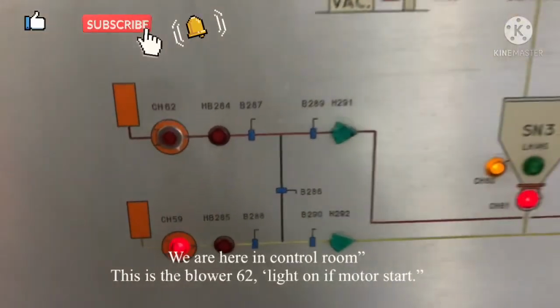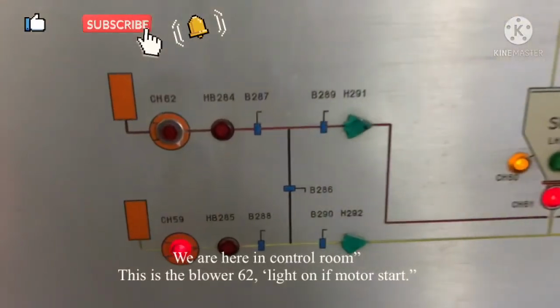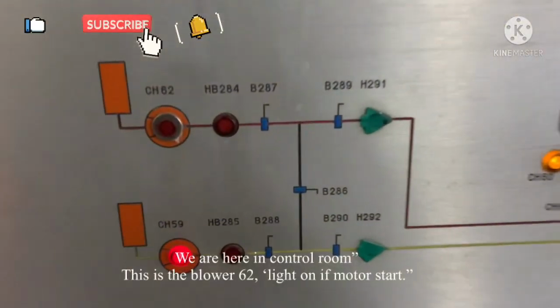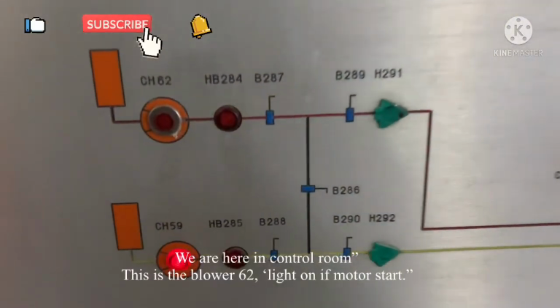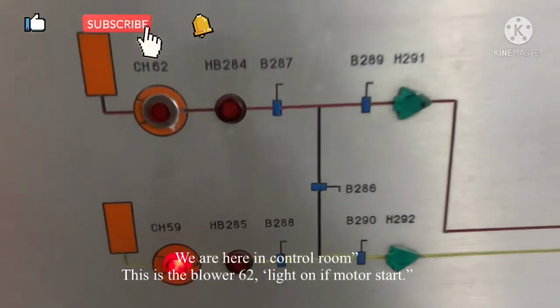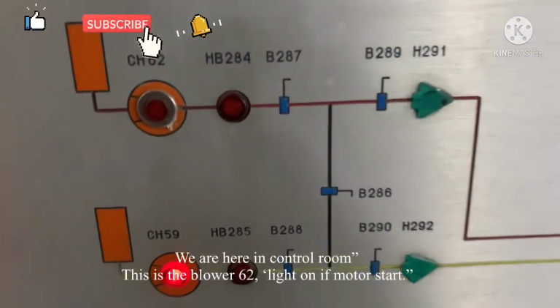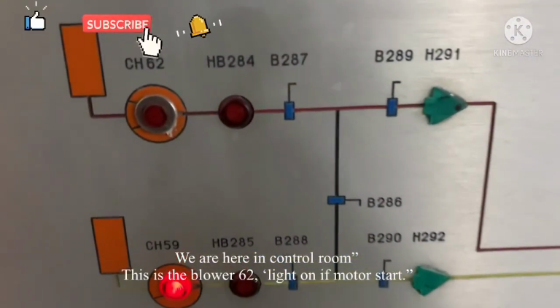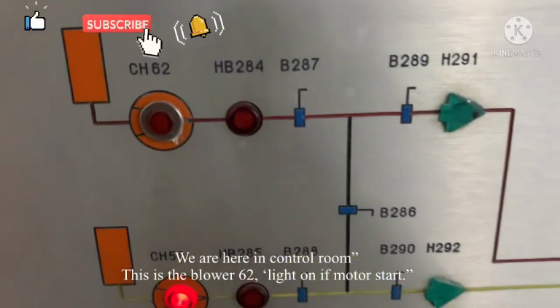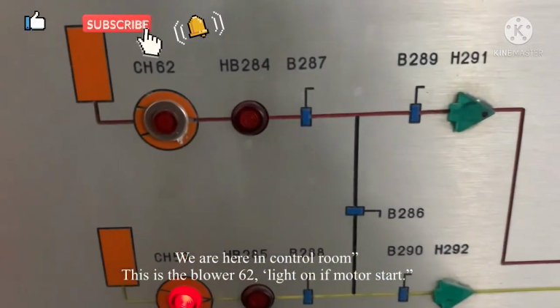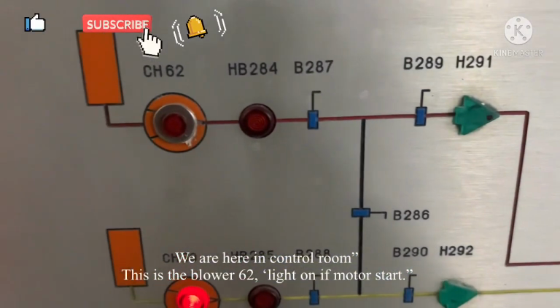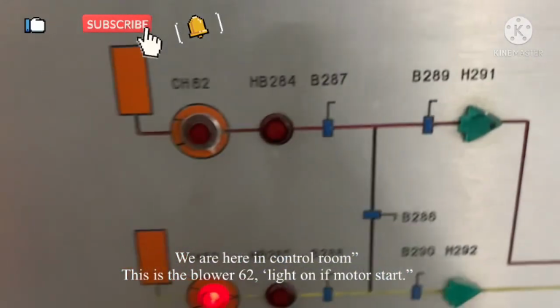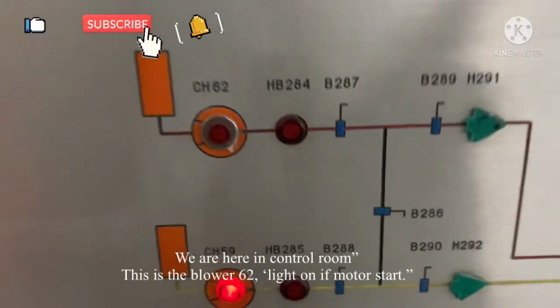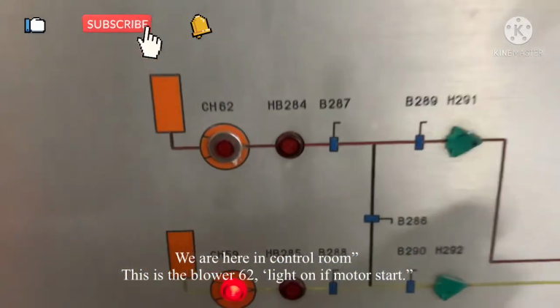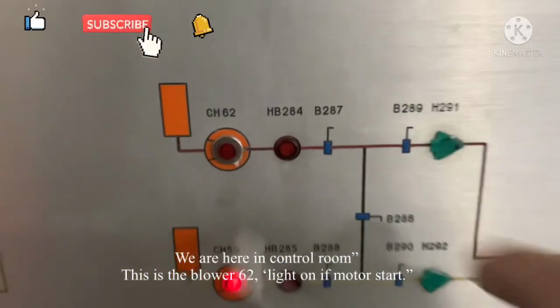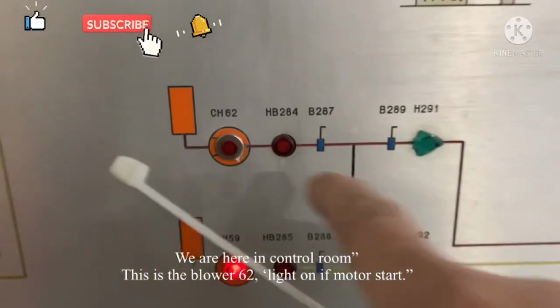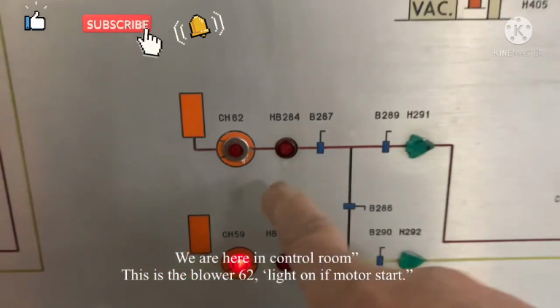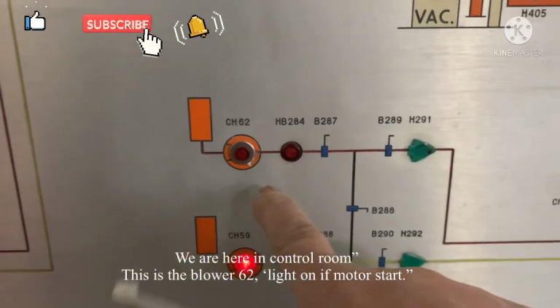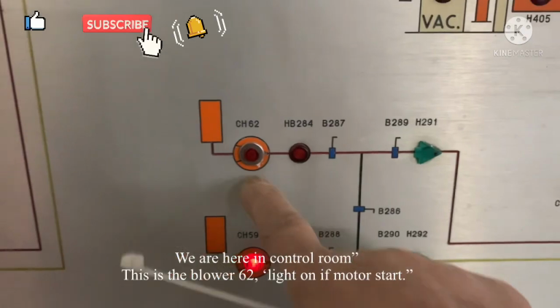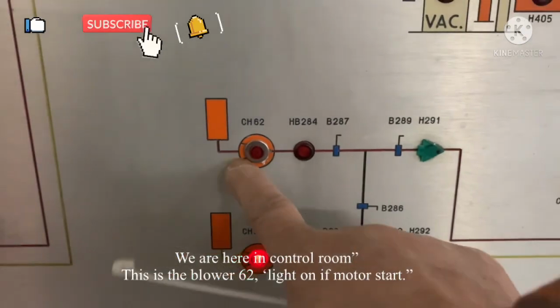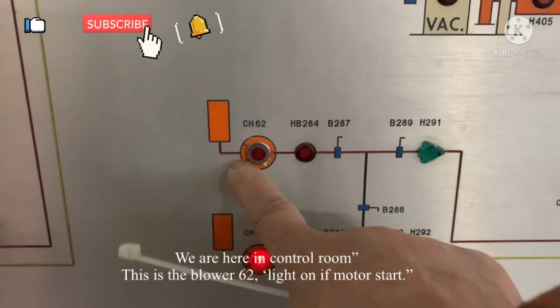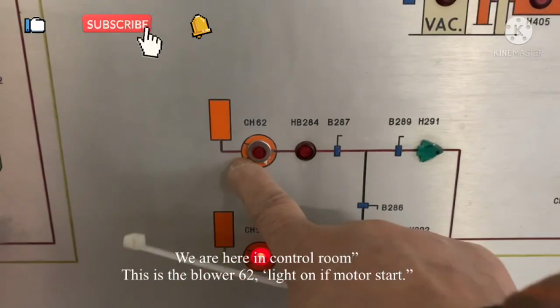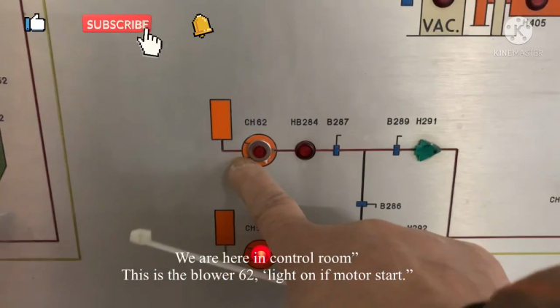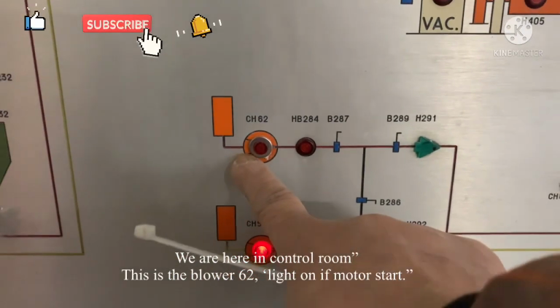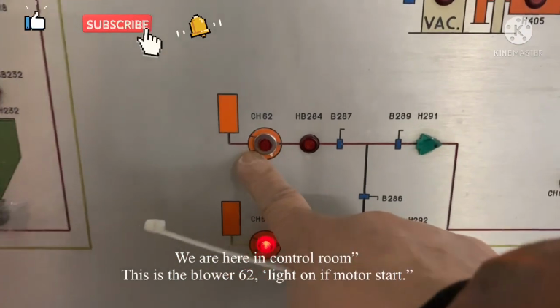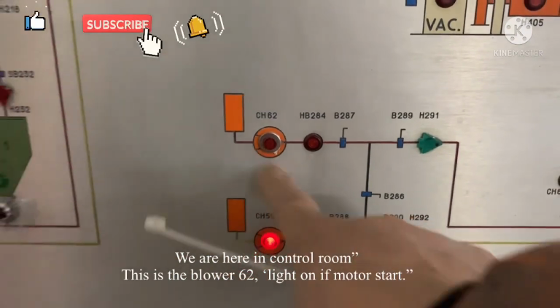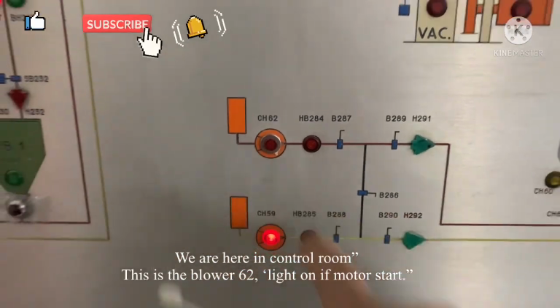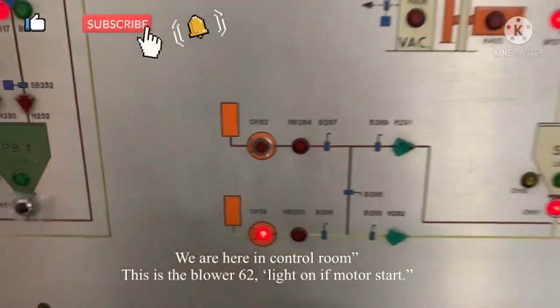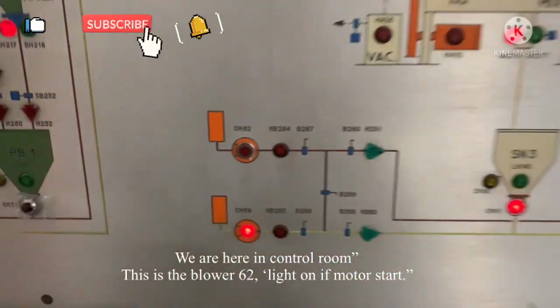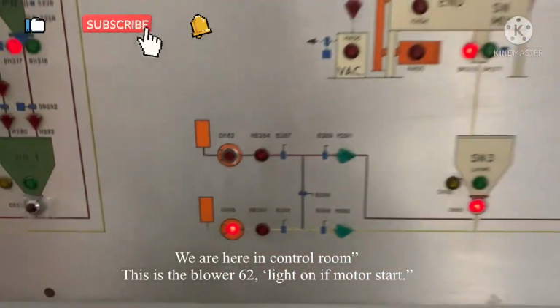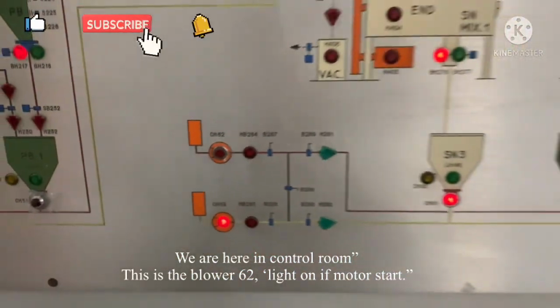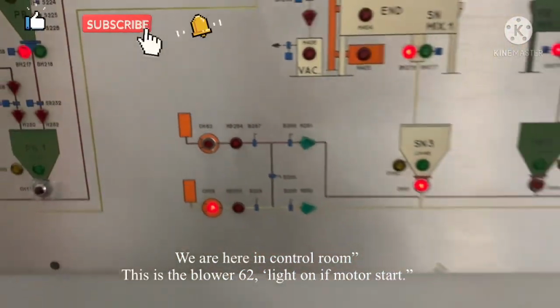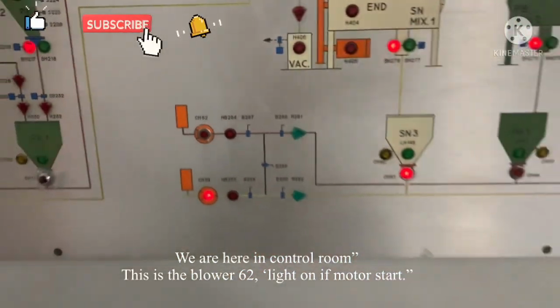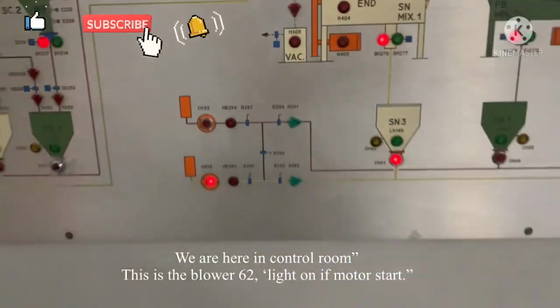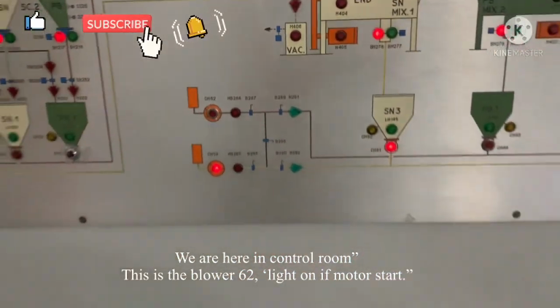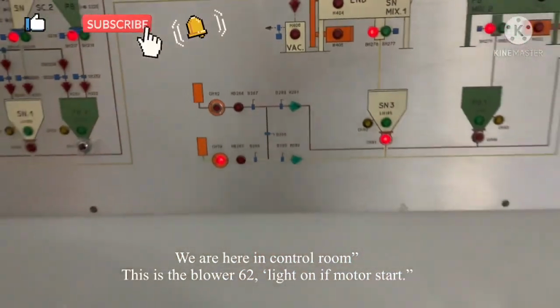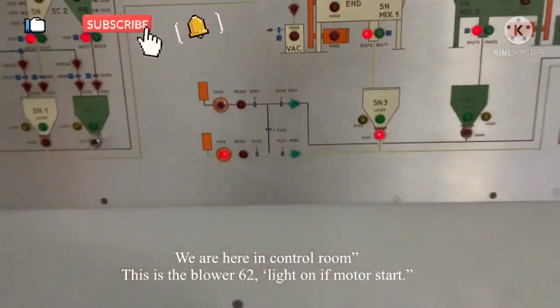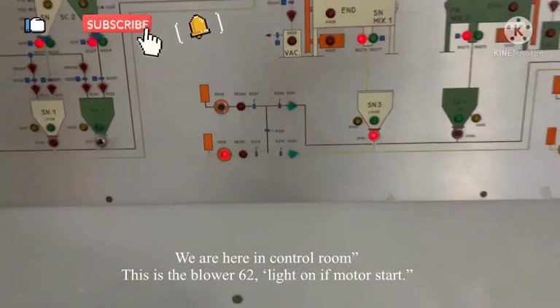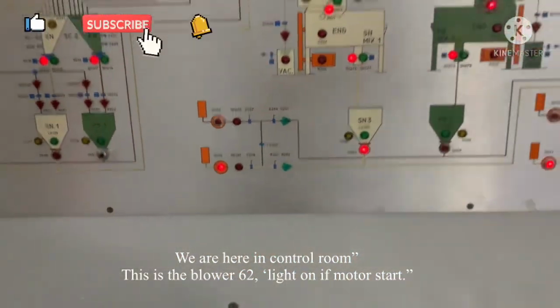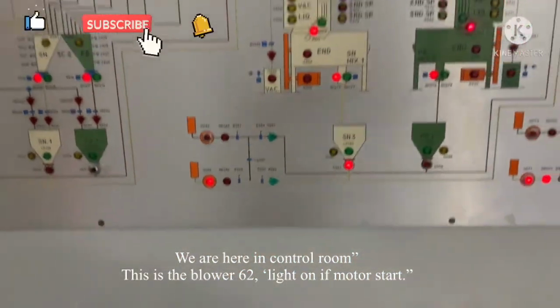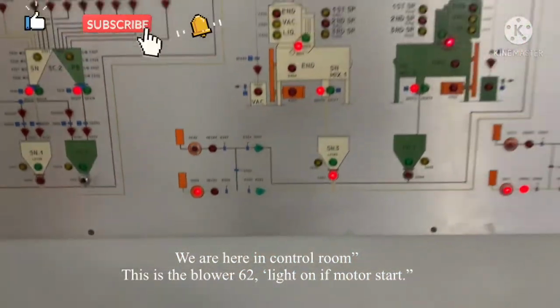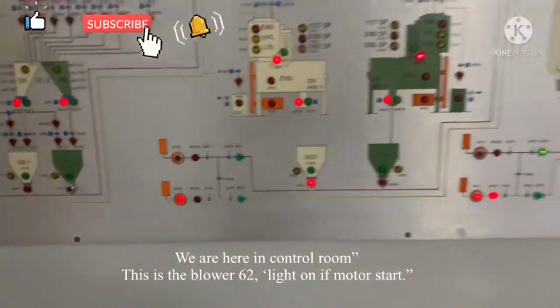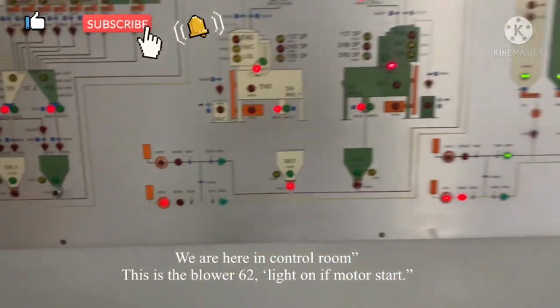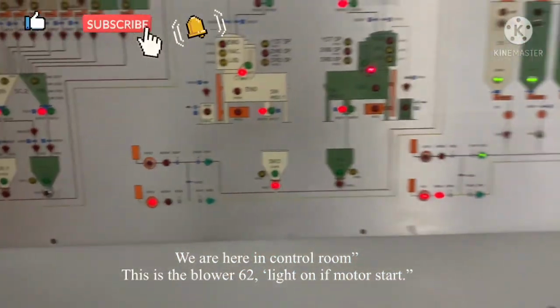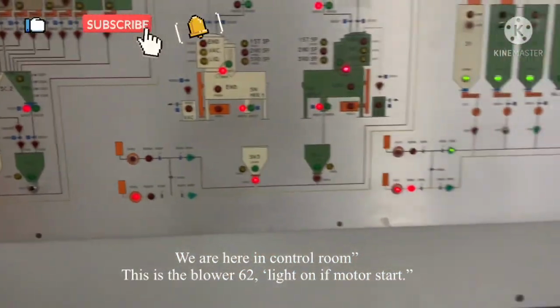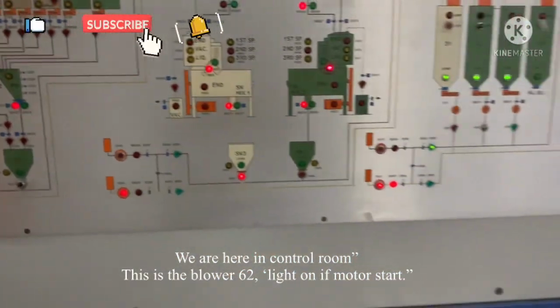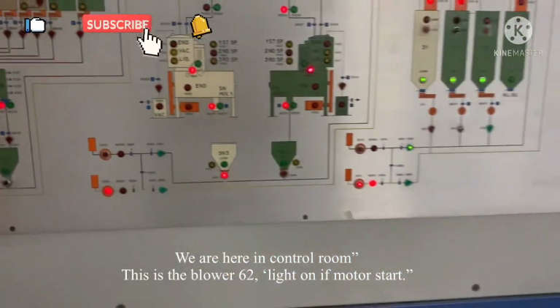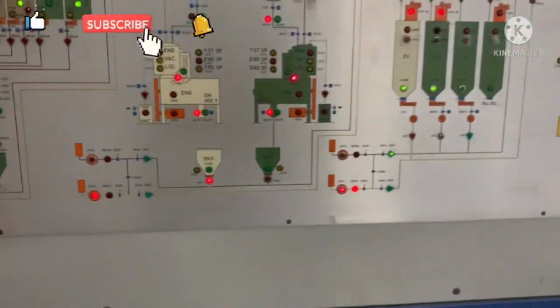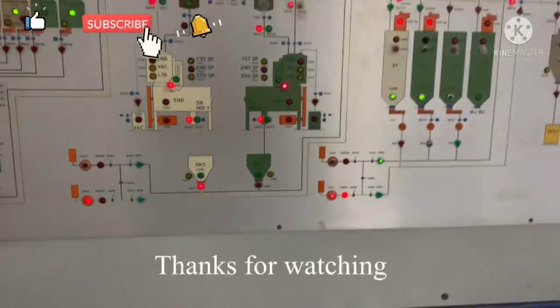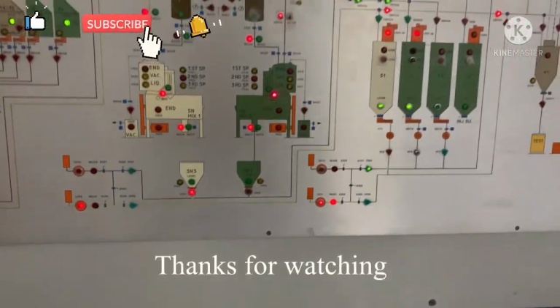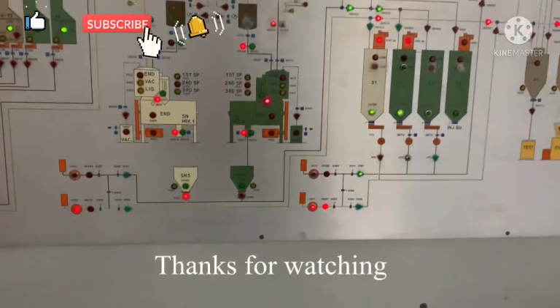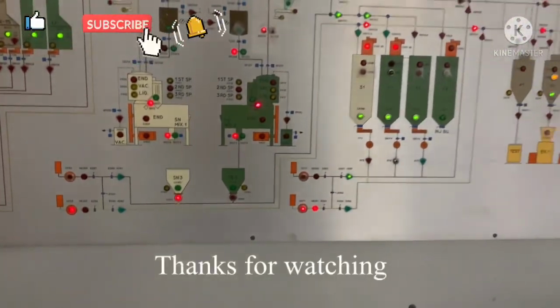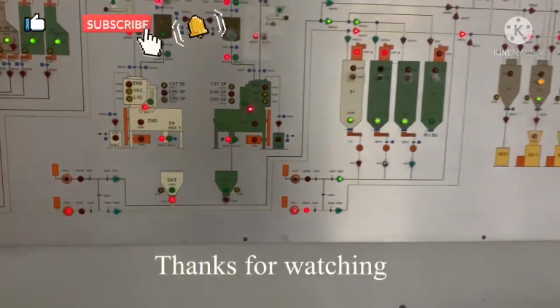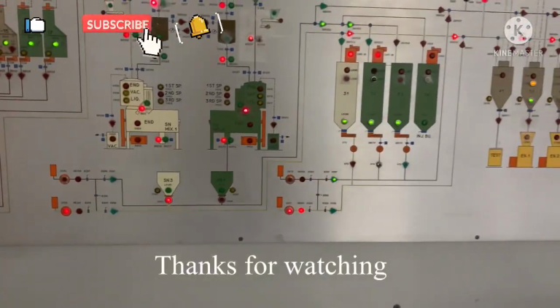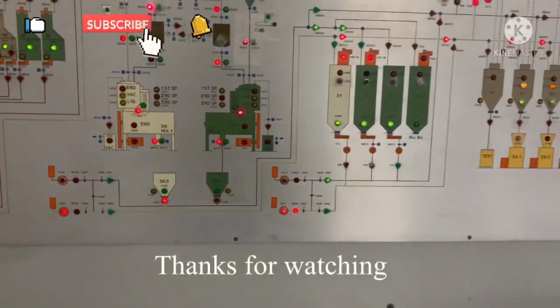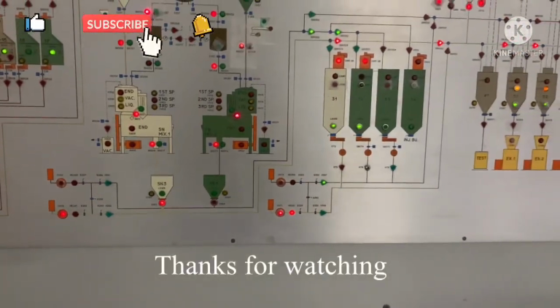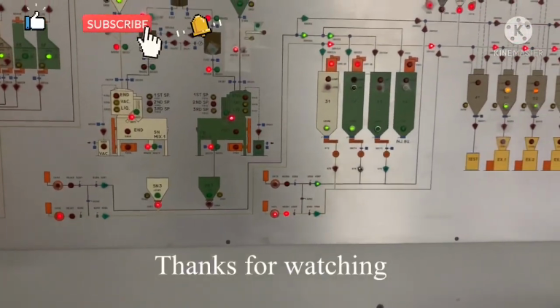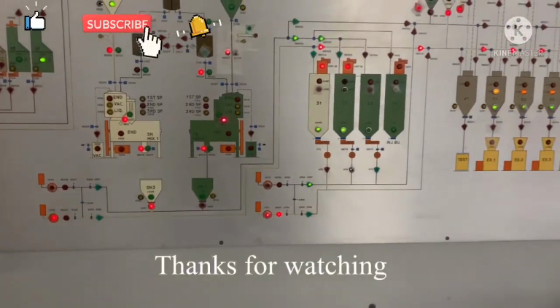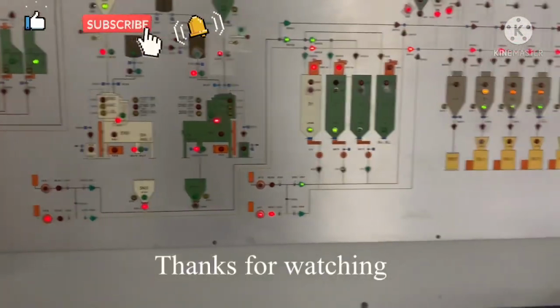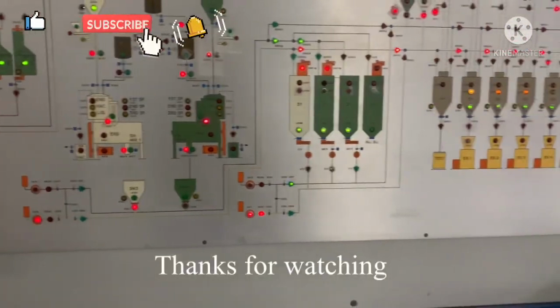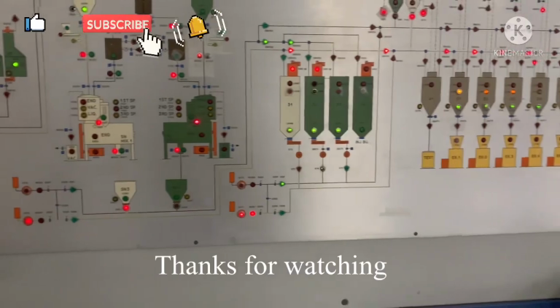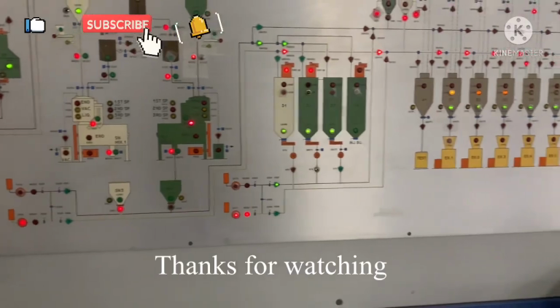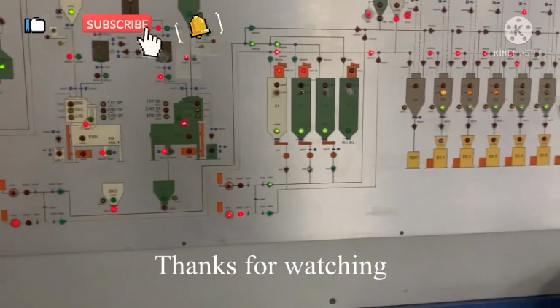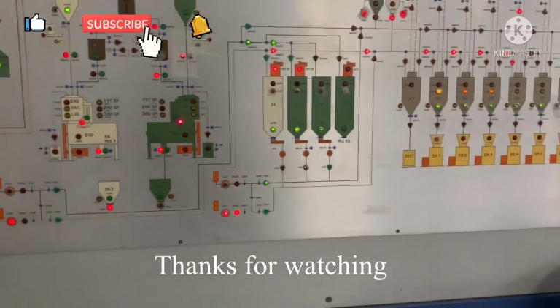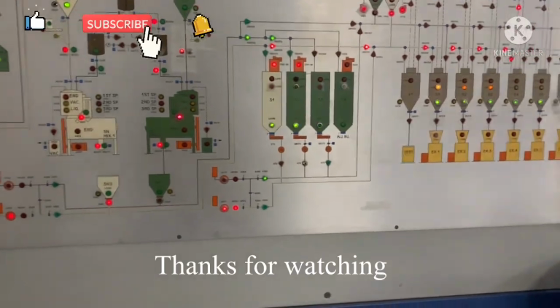We're in the control room. This is Blower 62 — see you in the next video, bye!